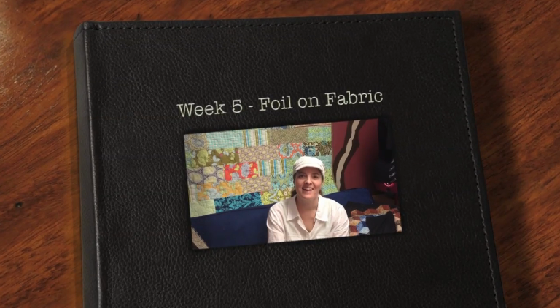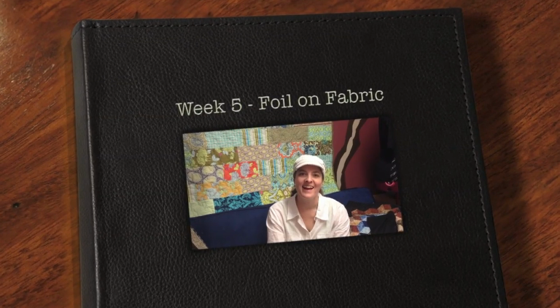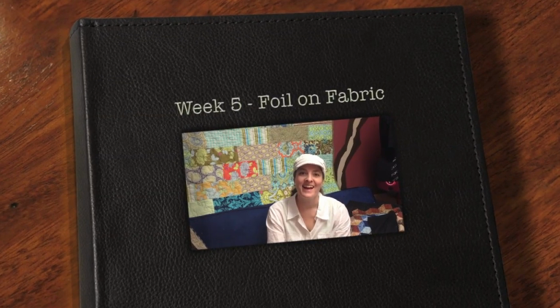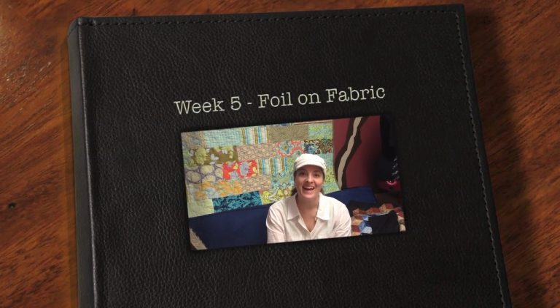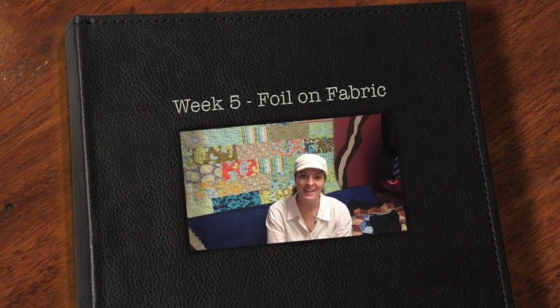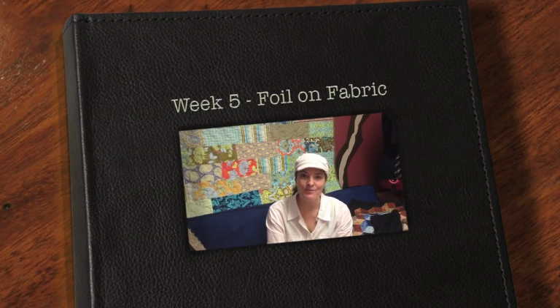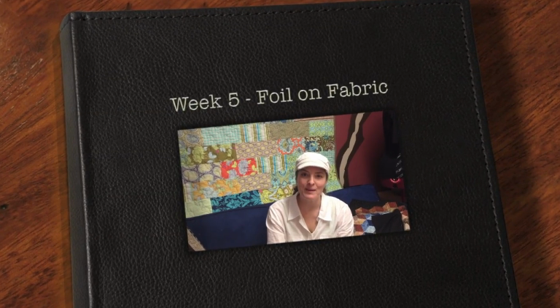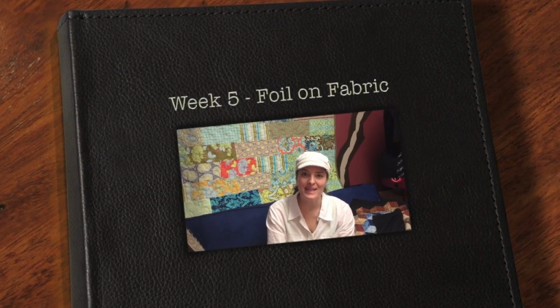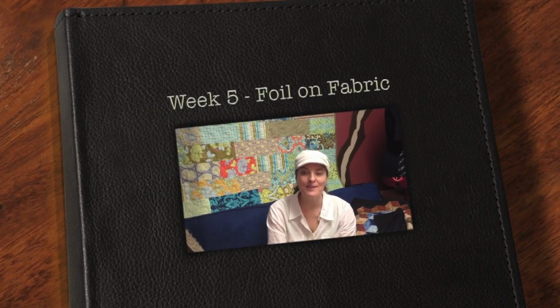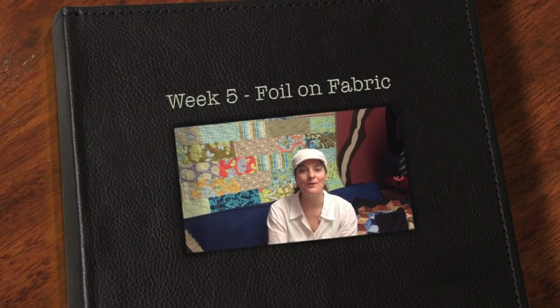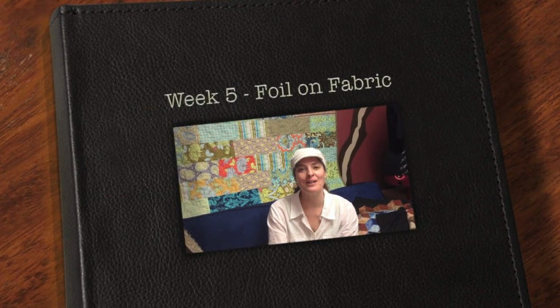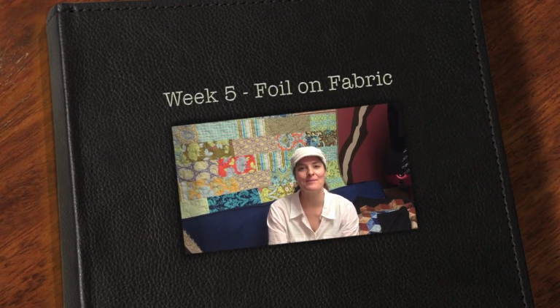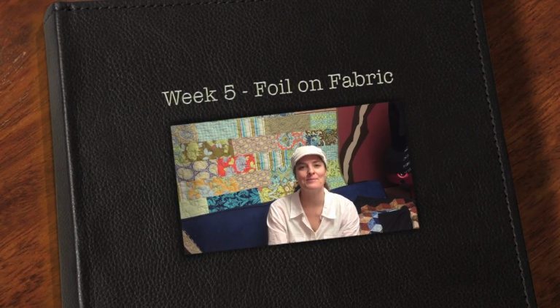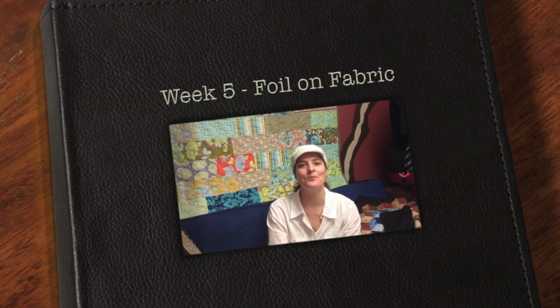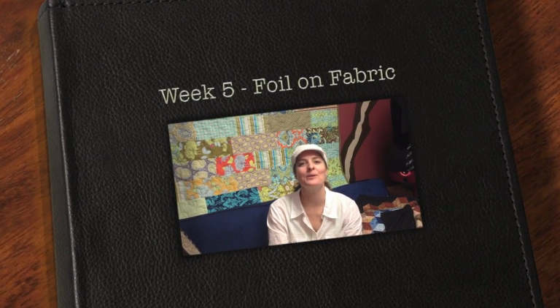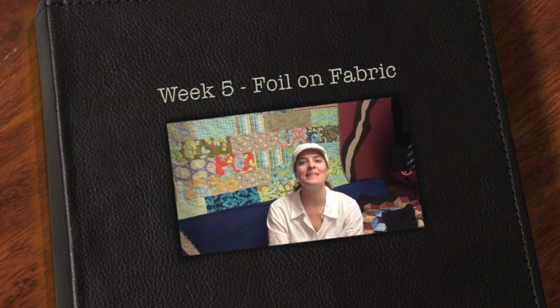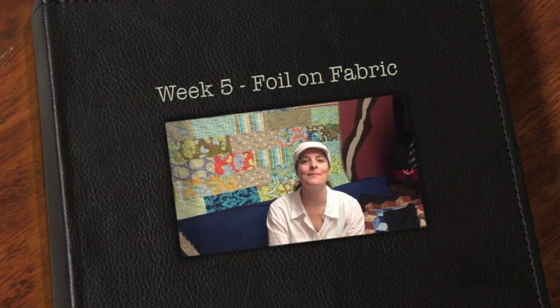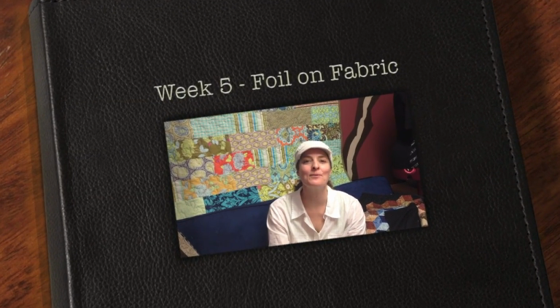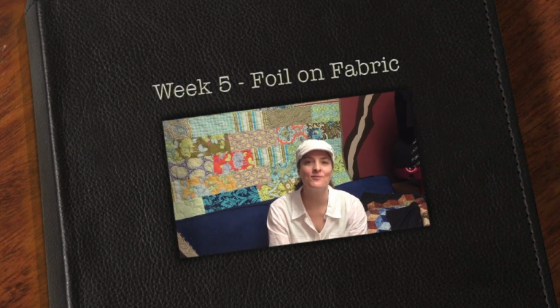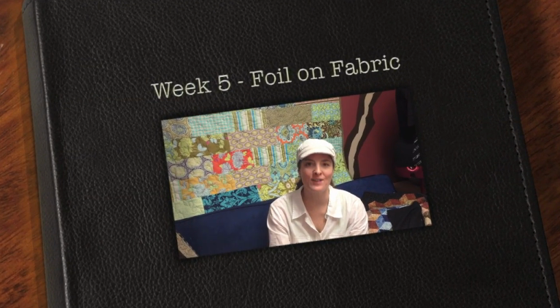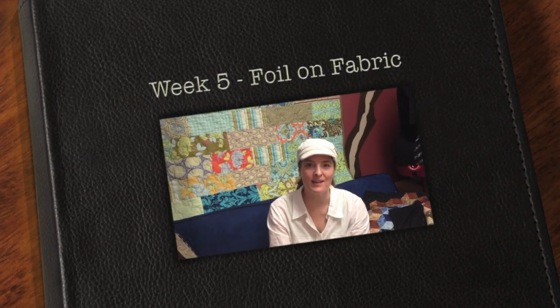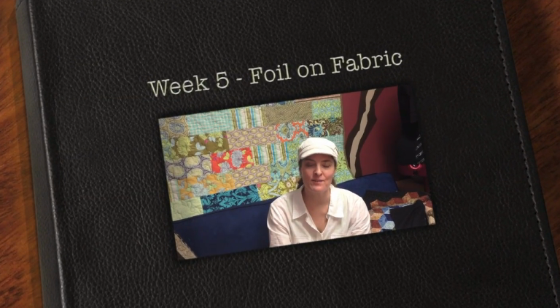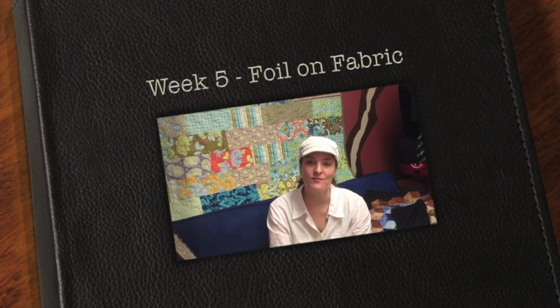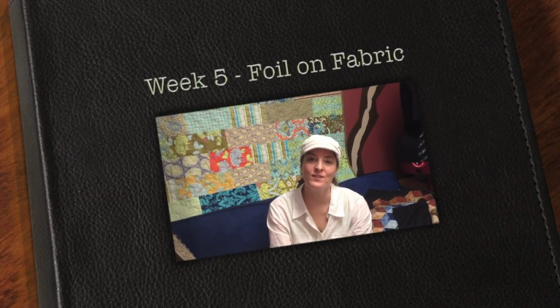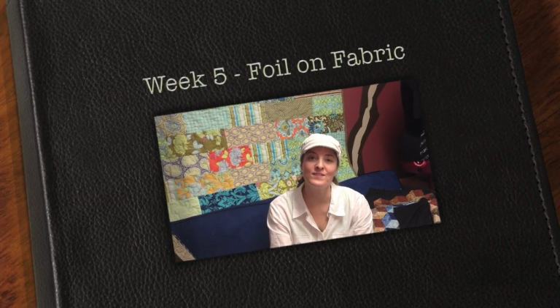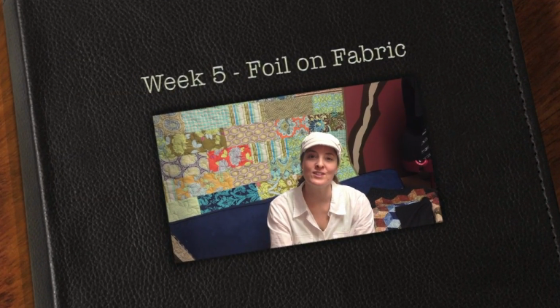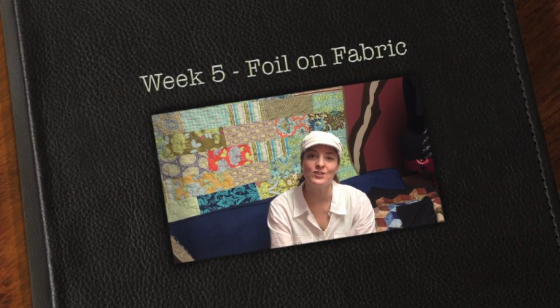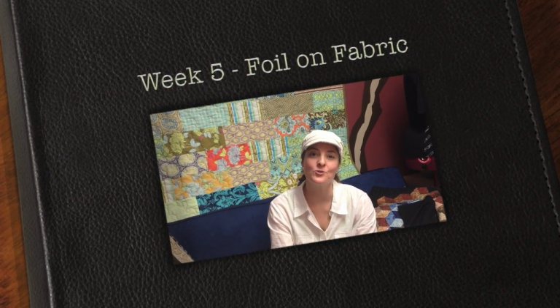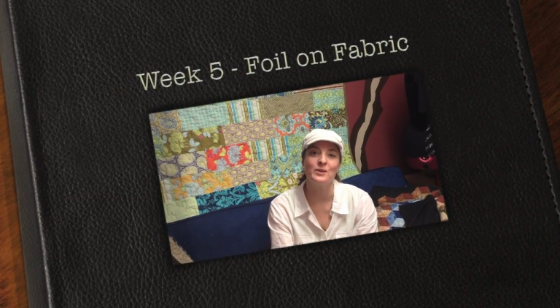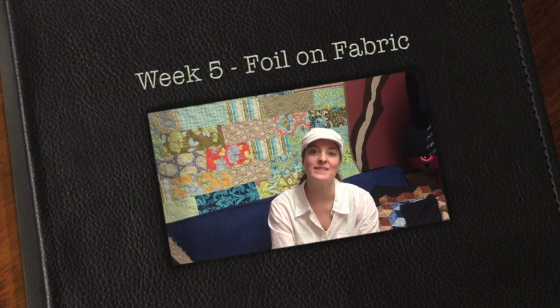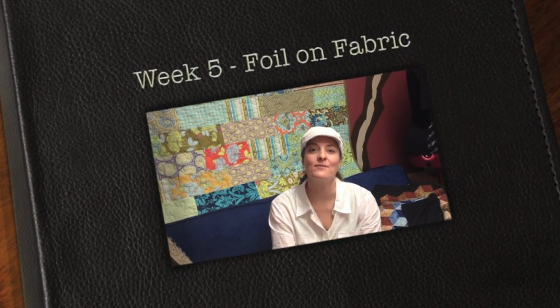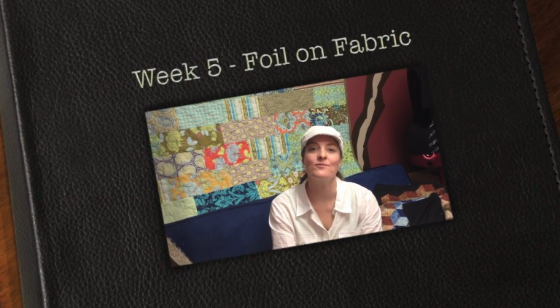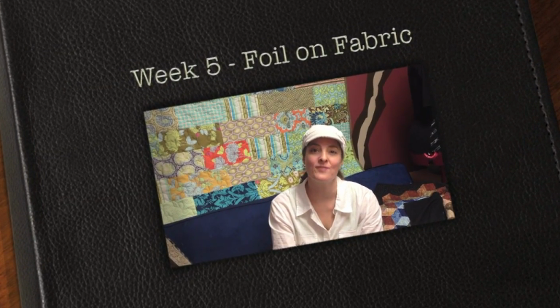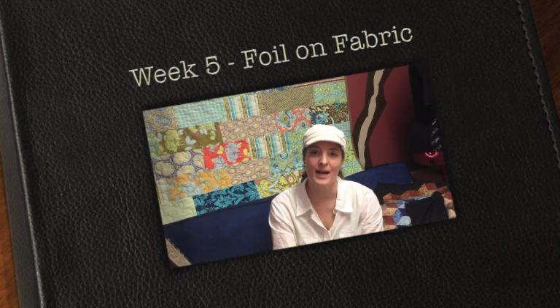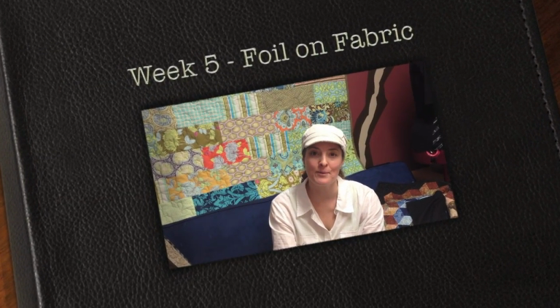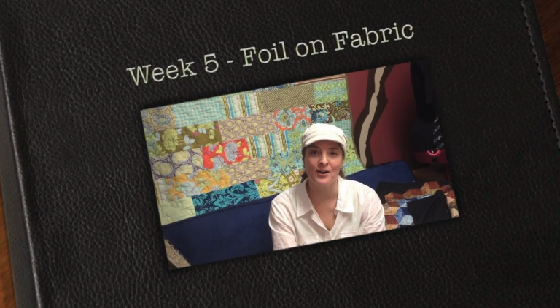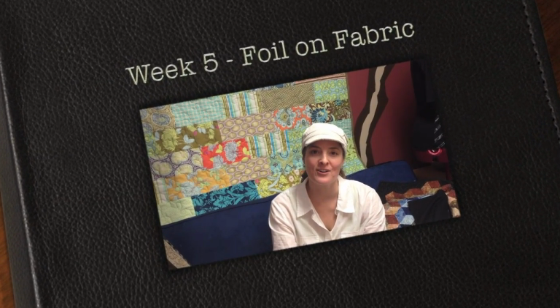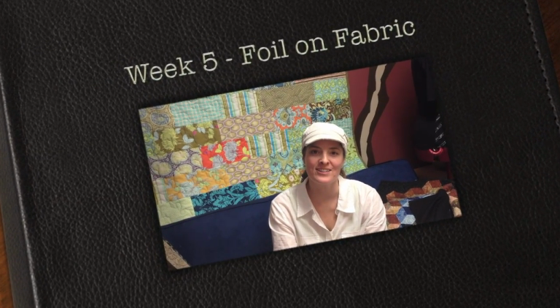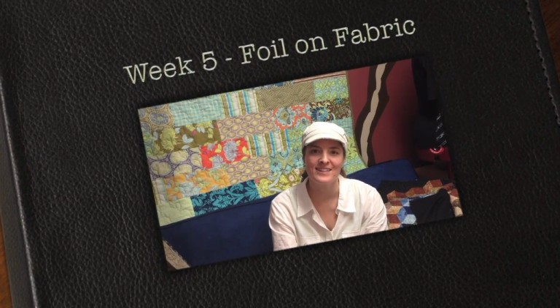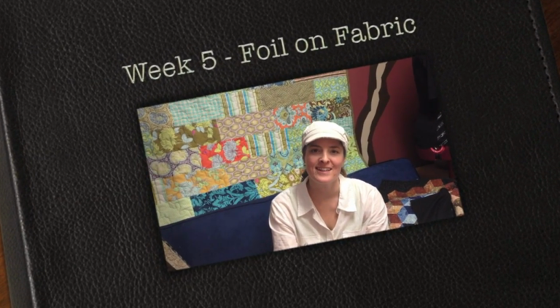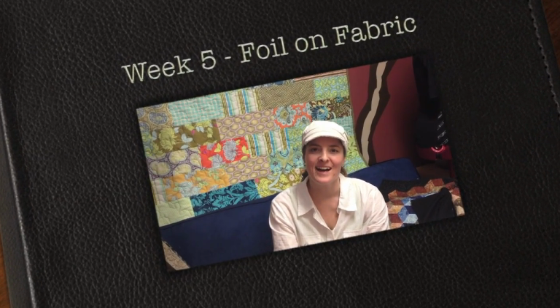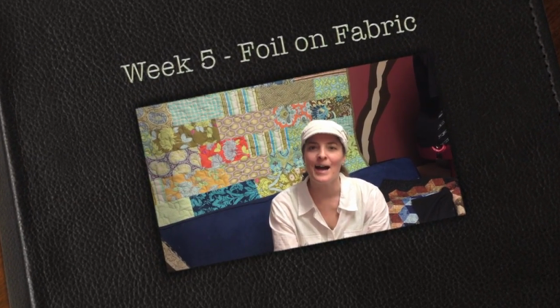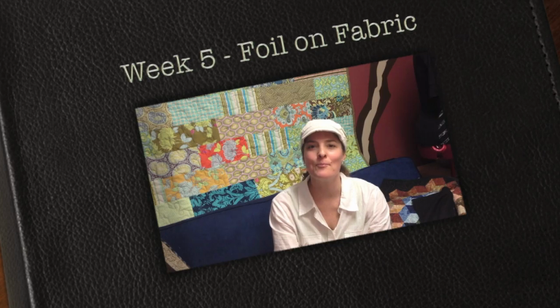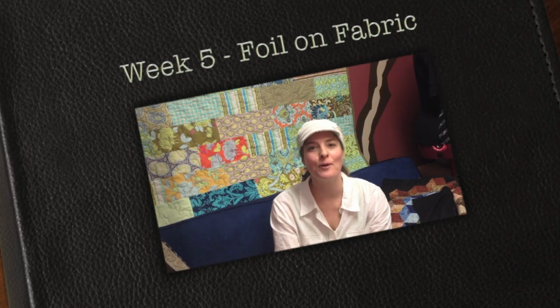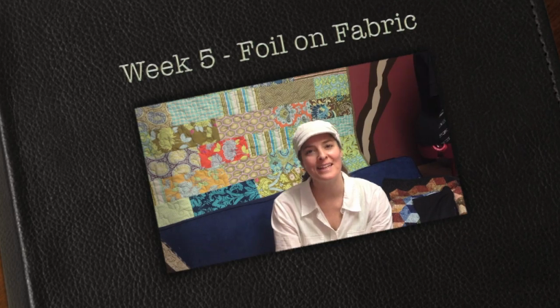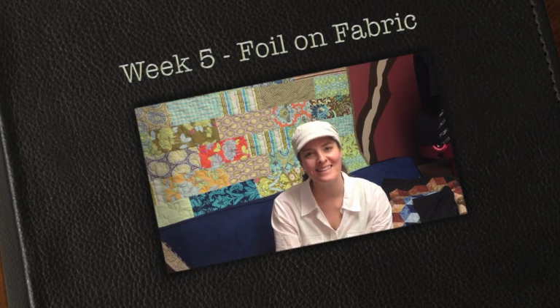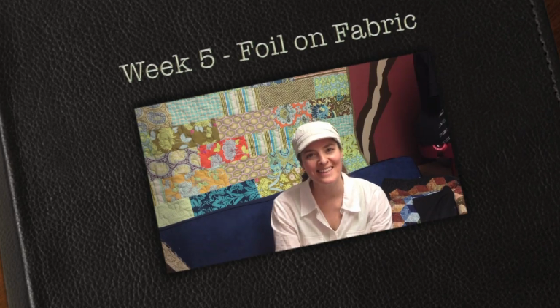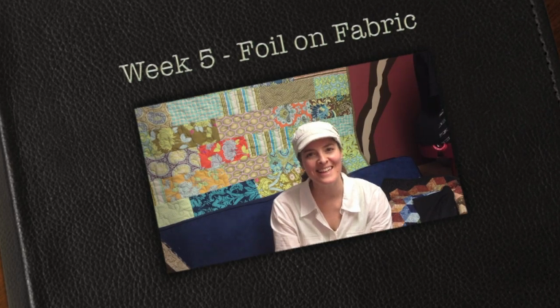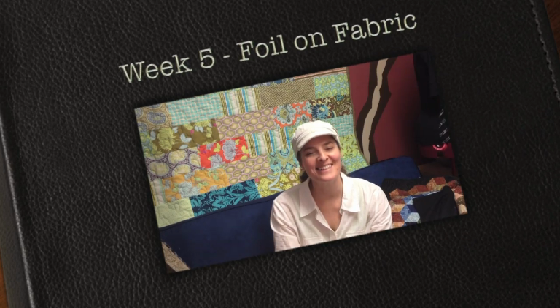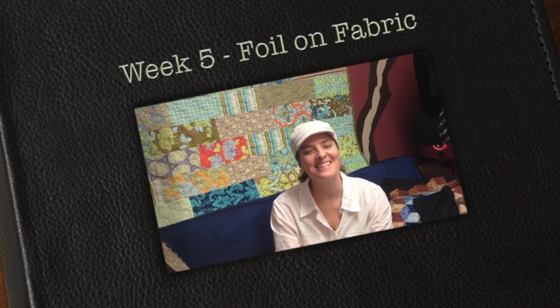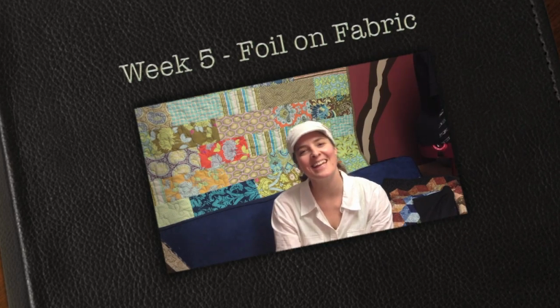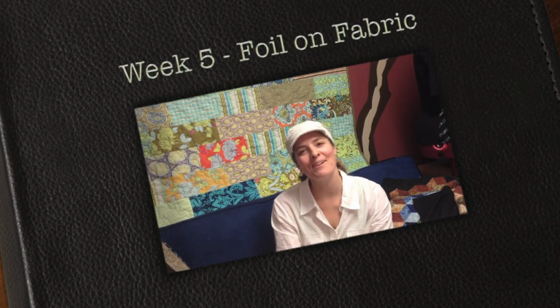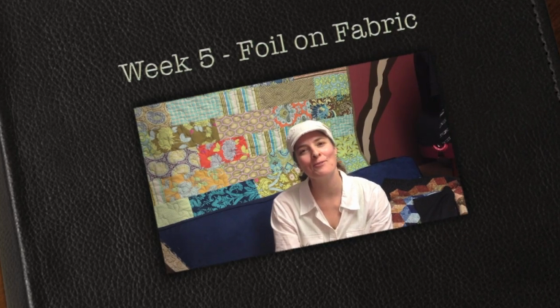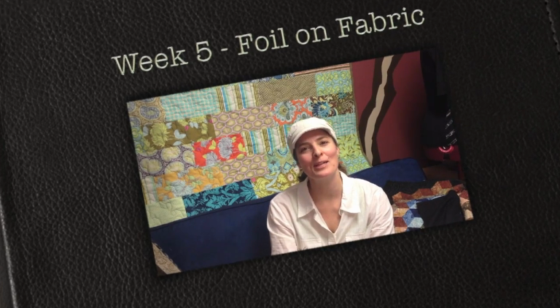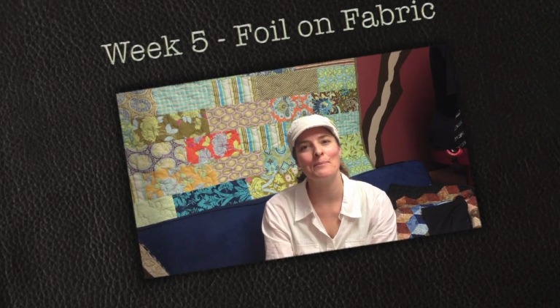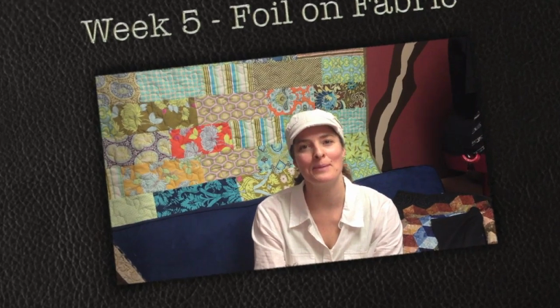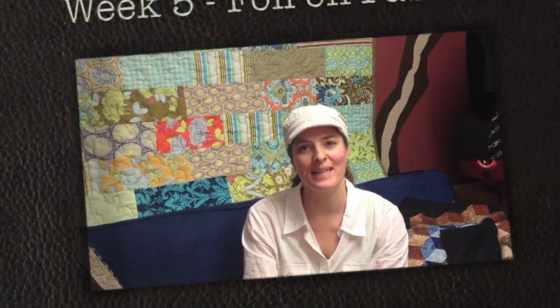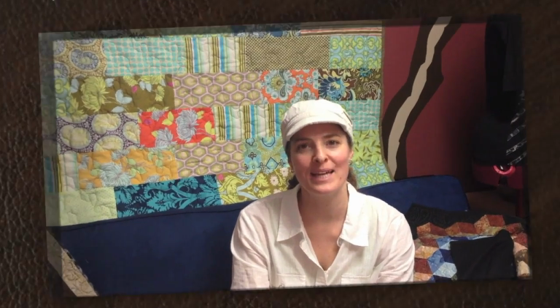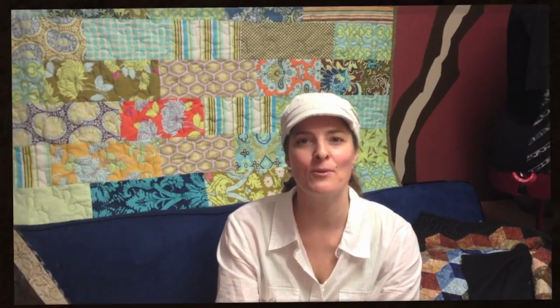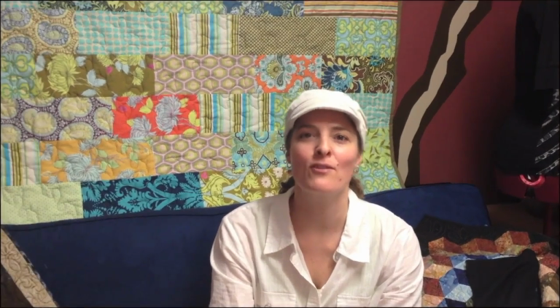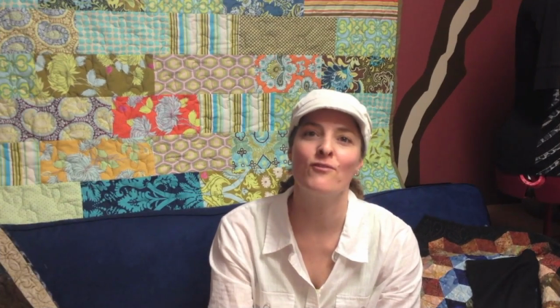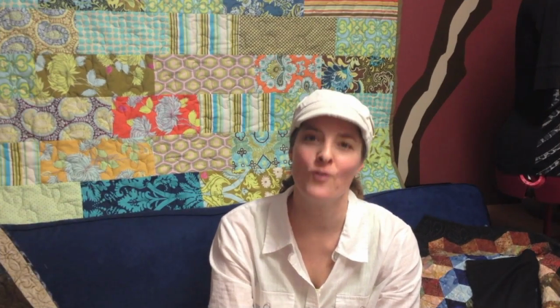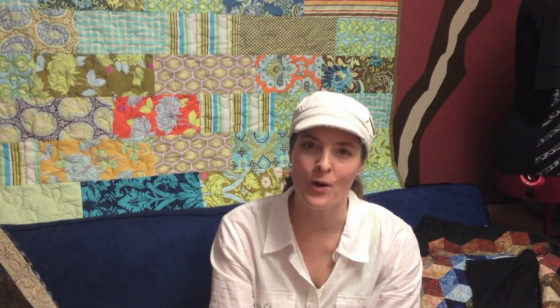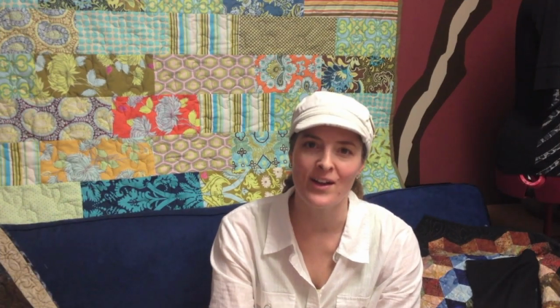Hey everybody, welcome to week number five of 52 Weeks of Fiber Art. I'm Brandy Lynn and today we're going to play with foil.